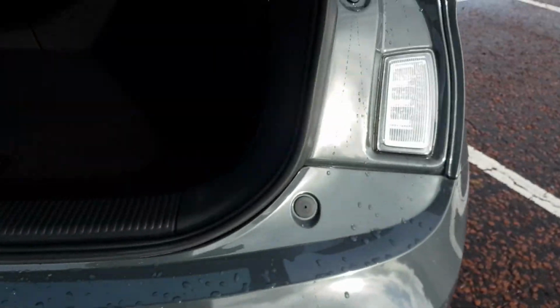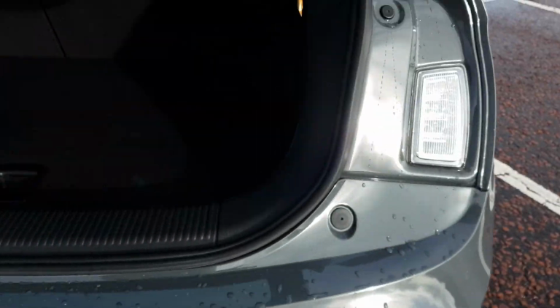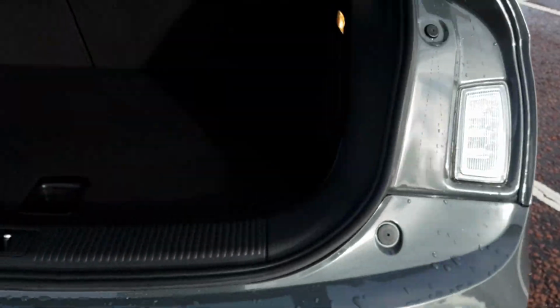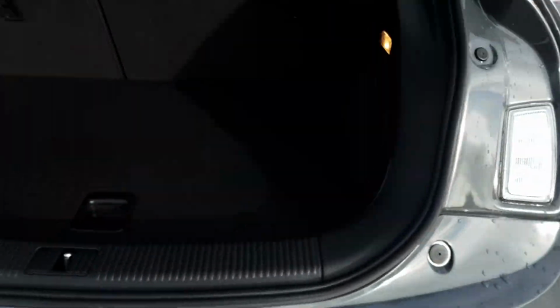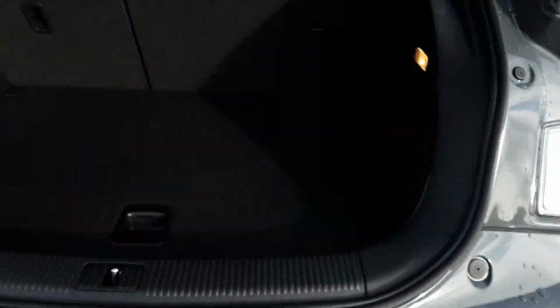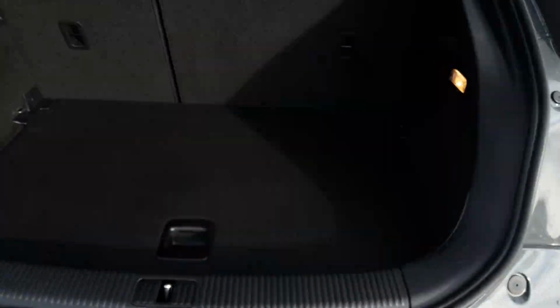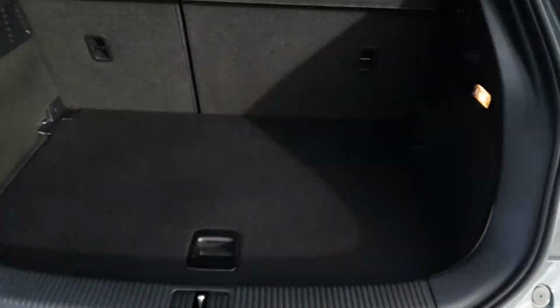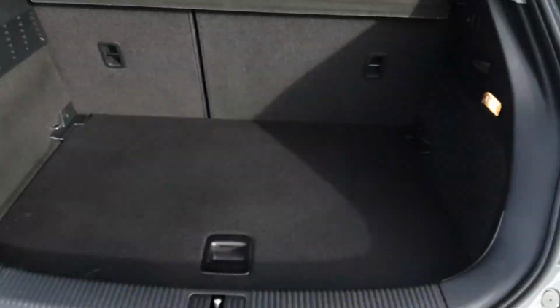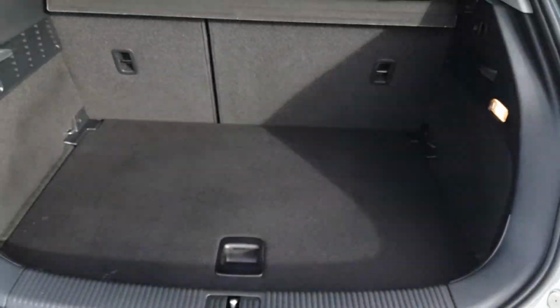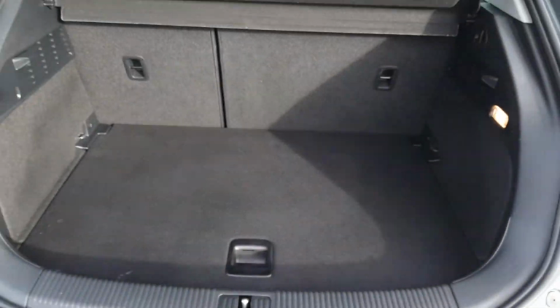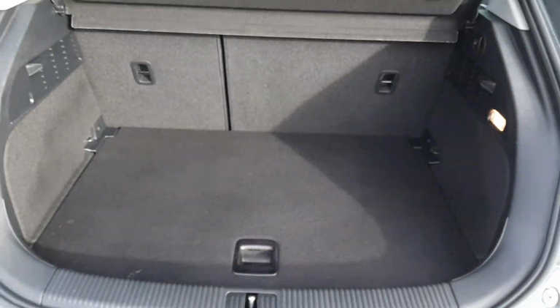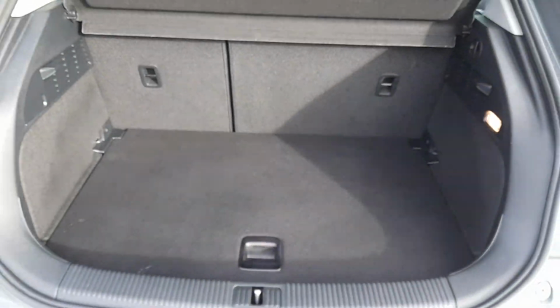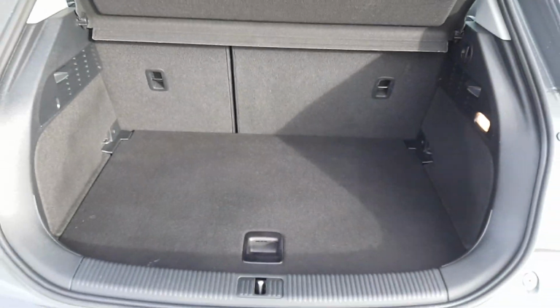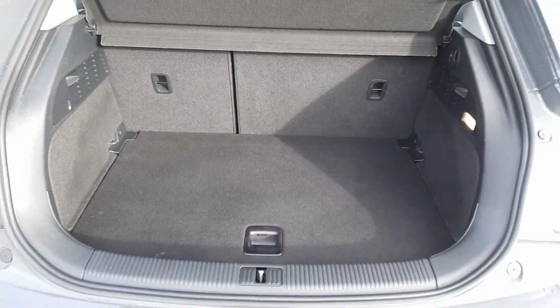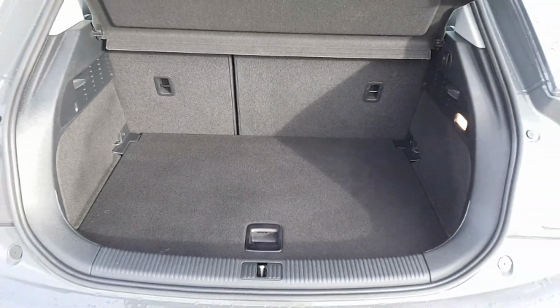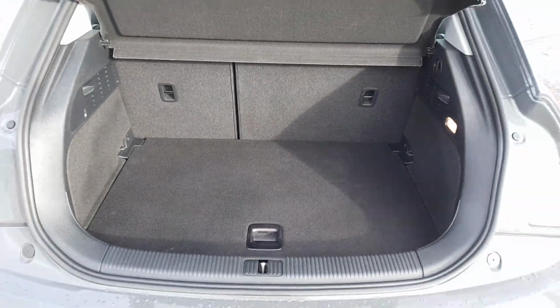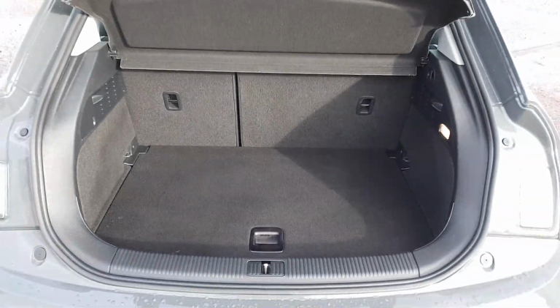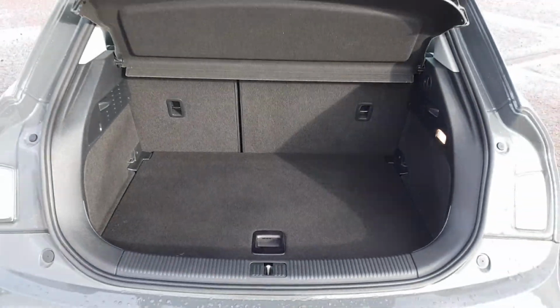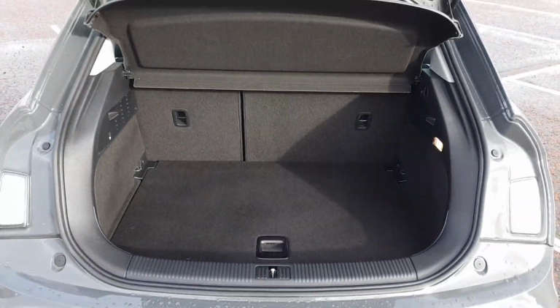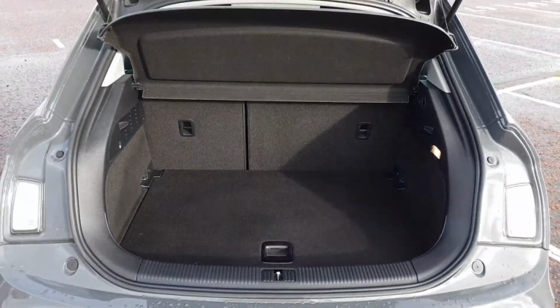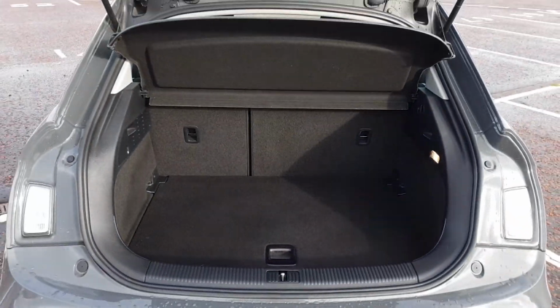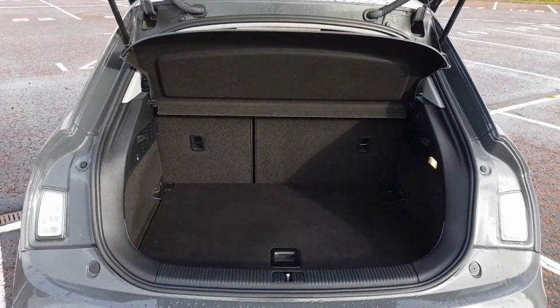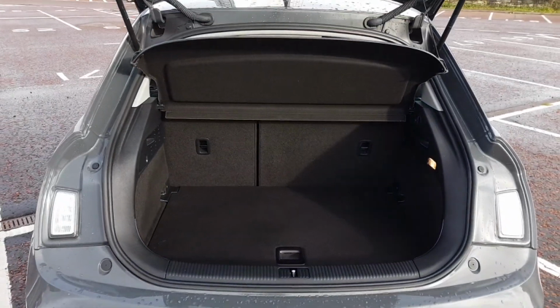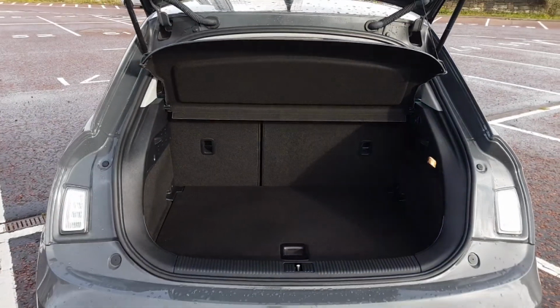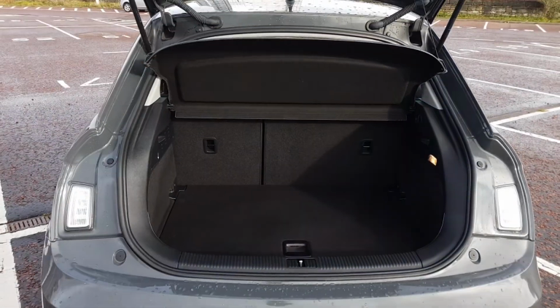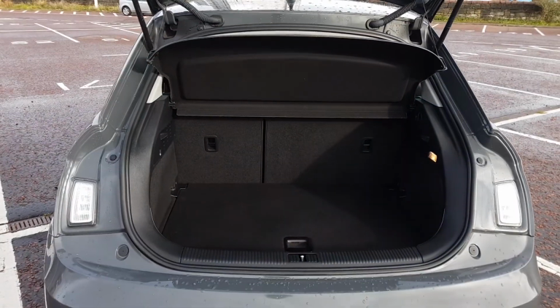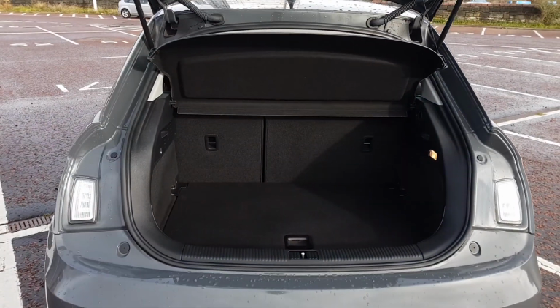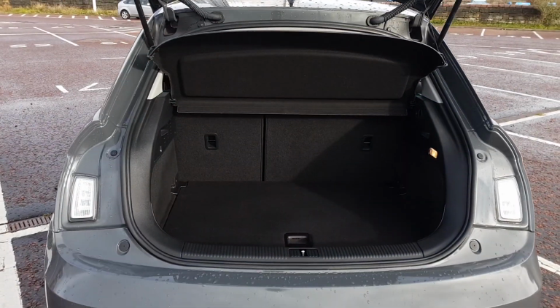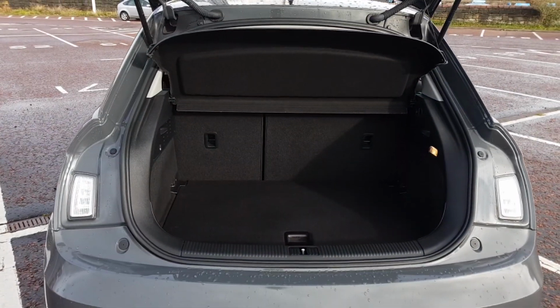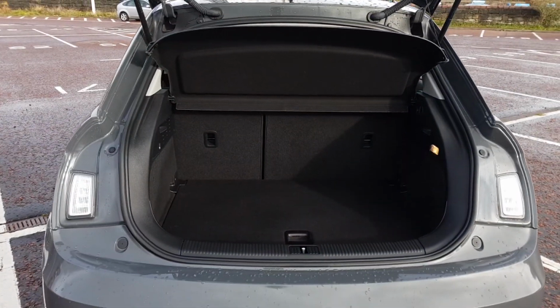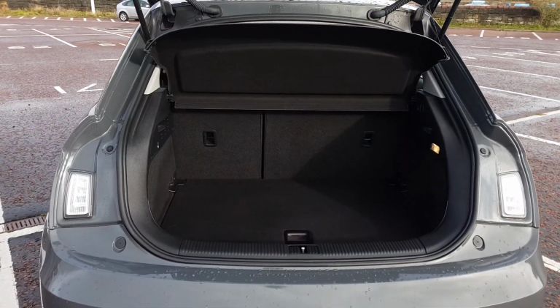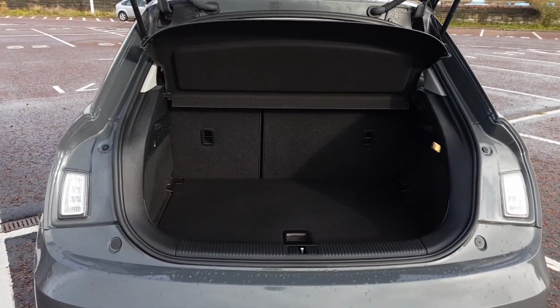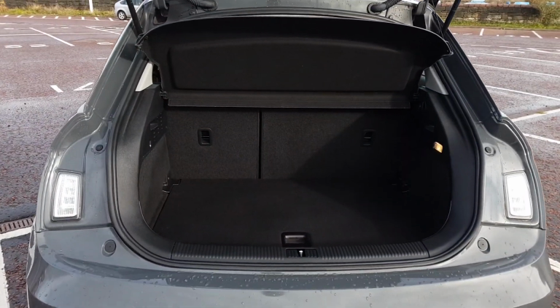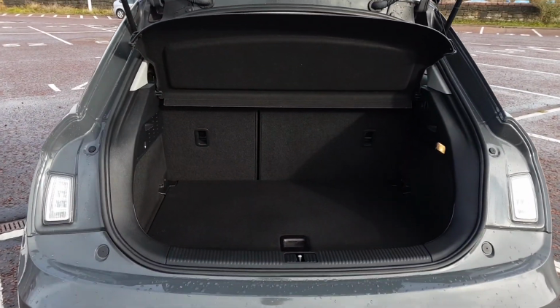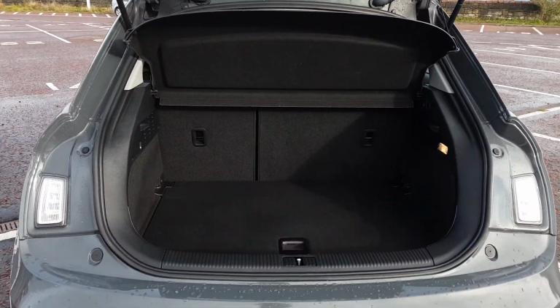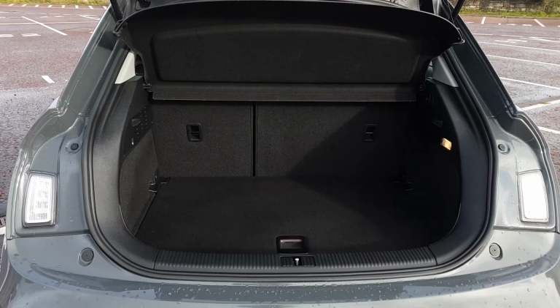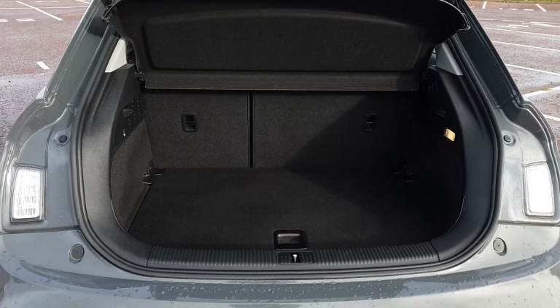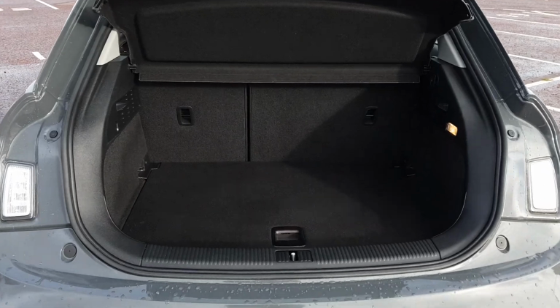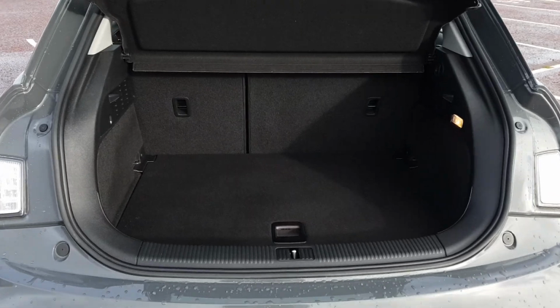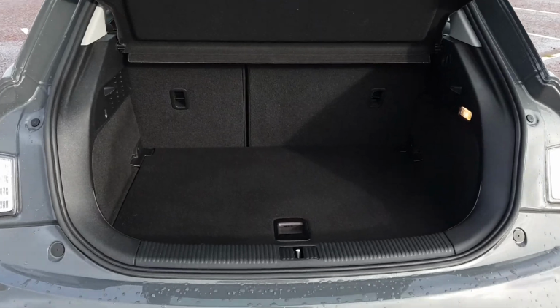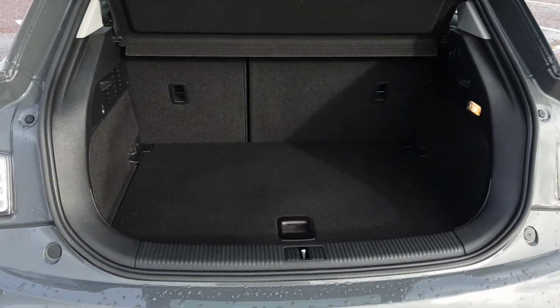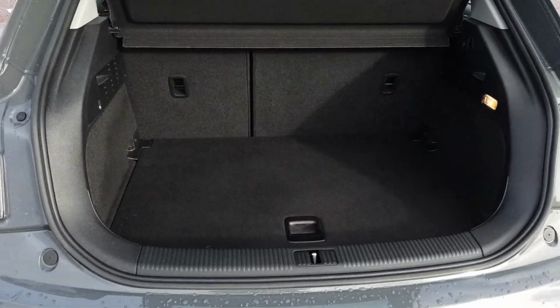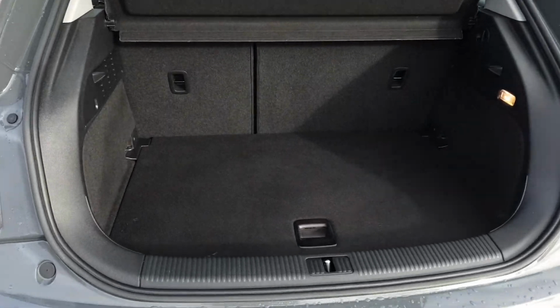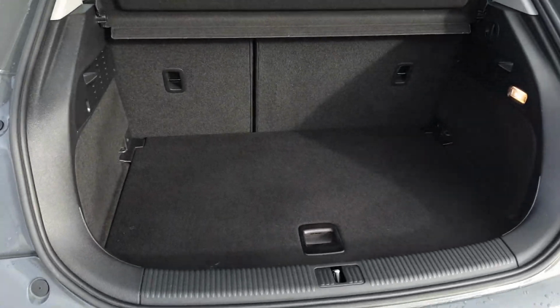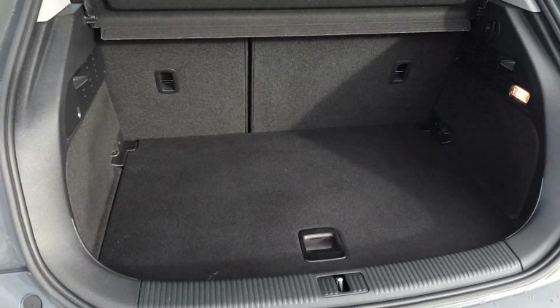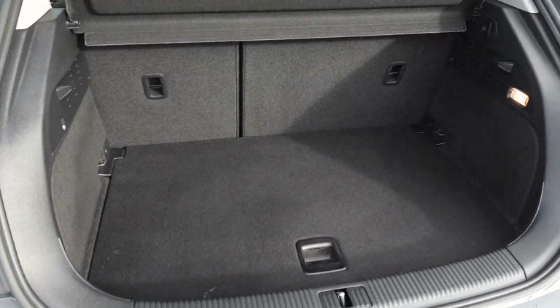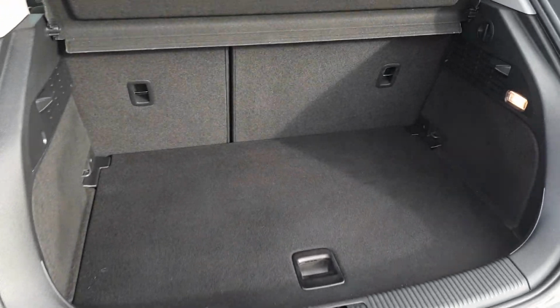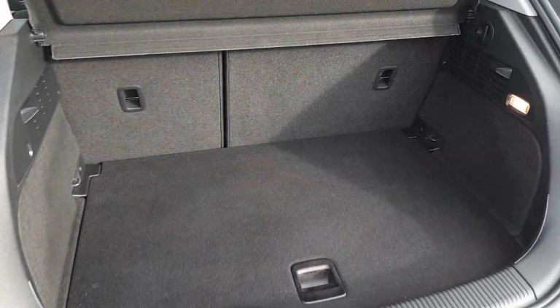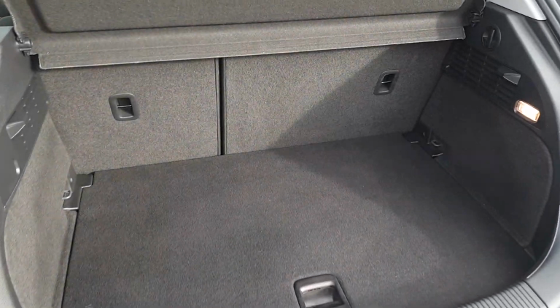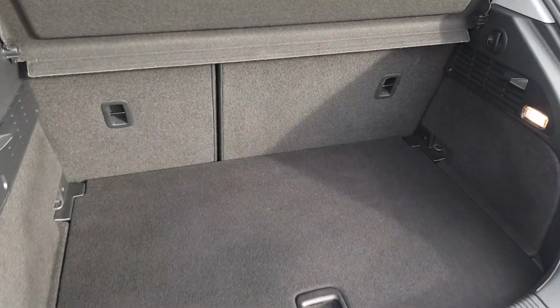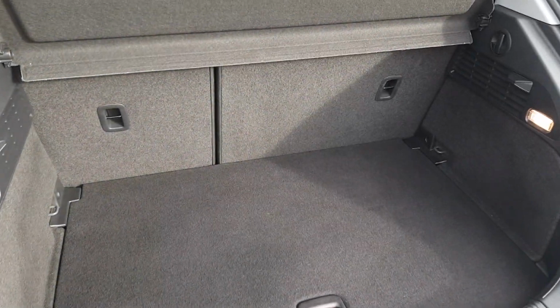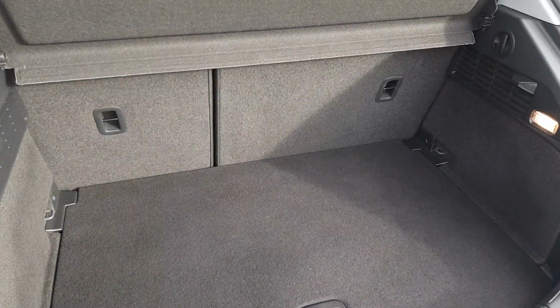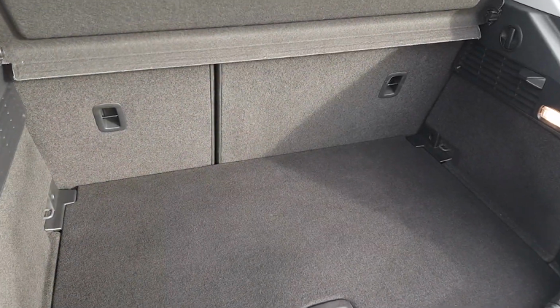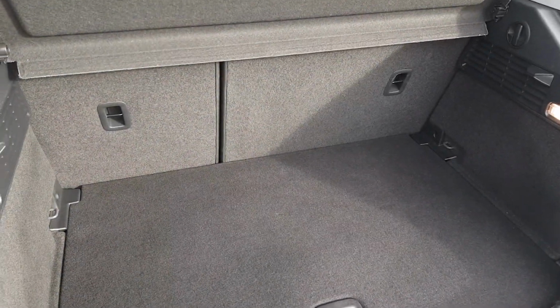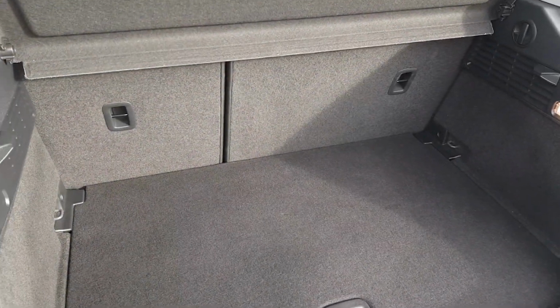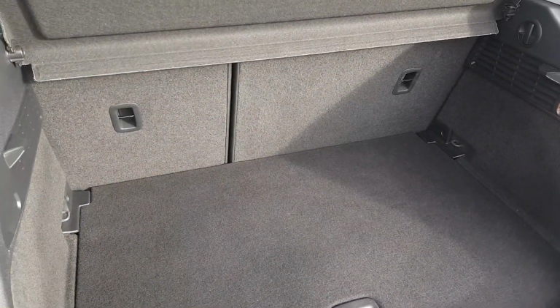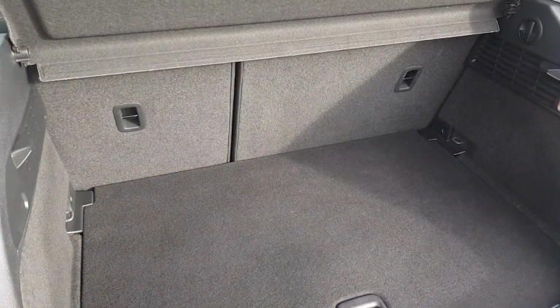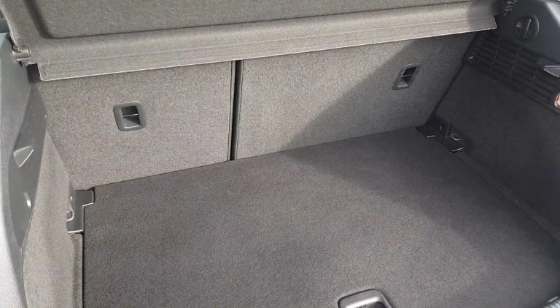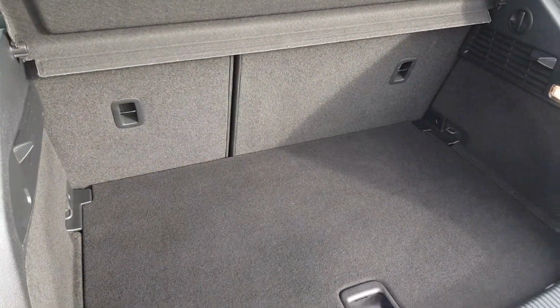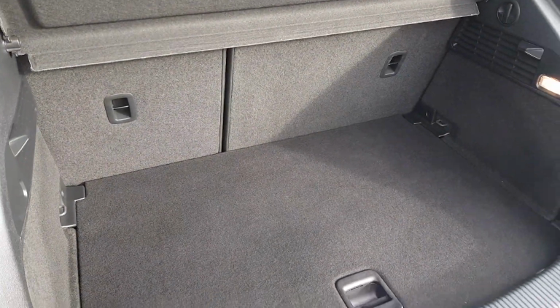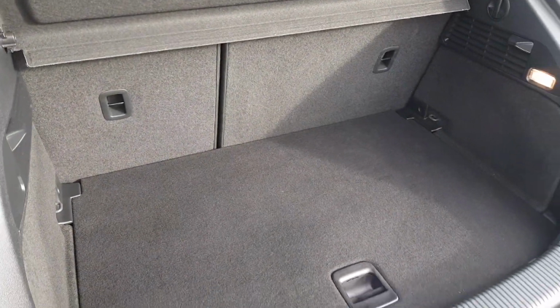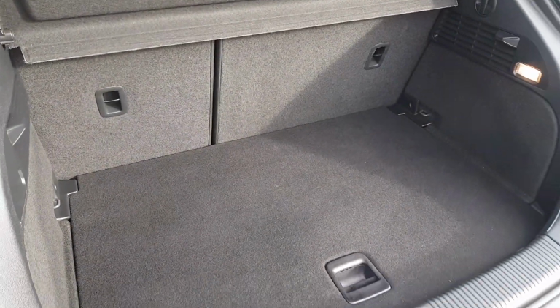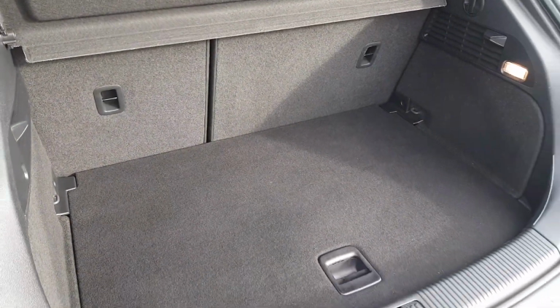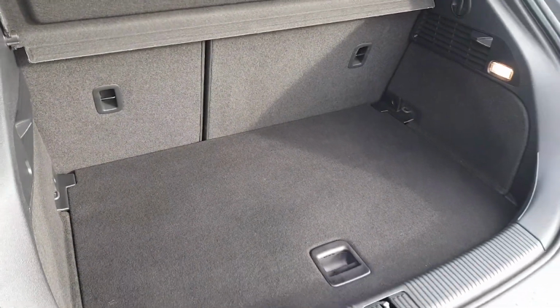Despite the size of the Audi A1, there is a good amount of boot space, as well as a tyre inflation kit hidden underneath the boot carpet in case of emergency.